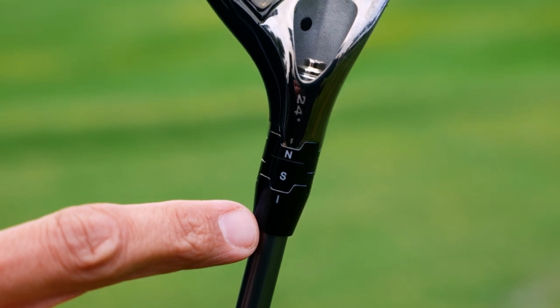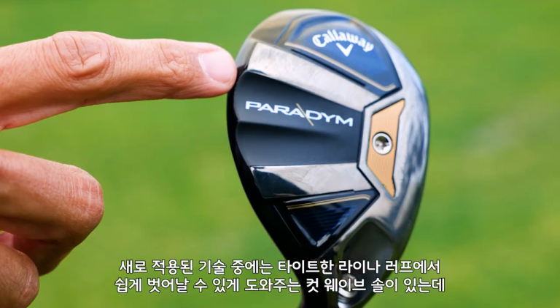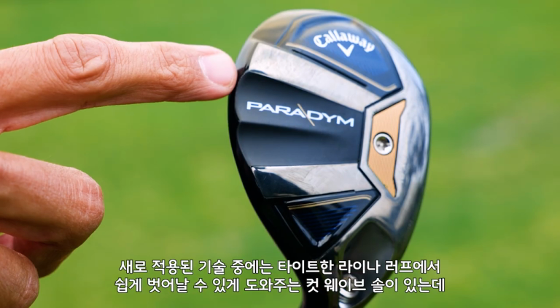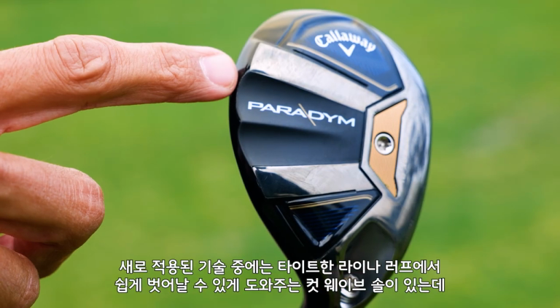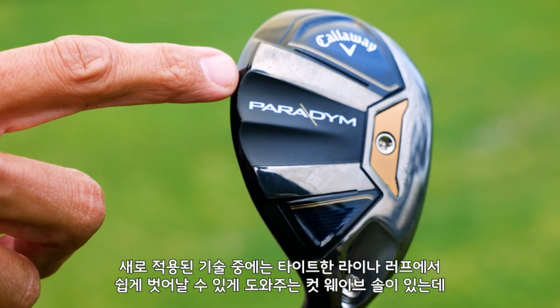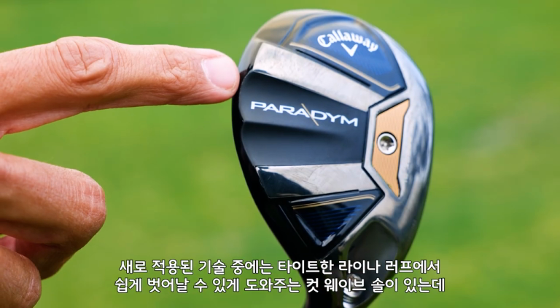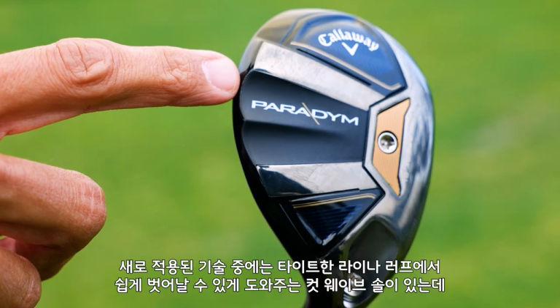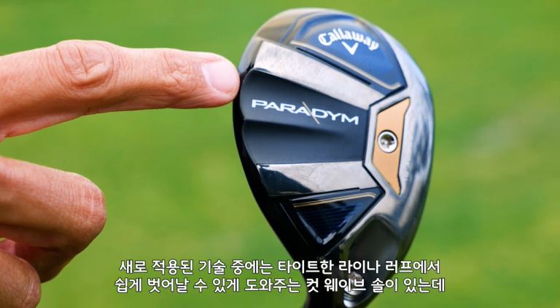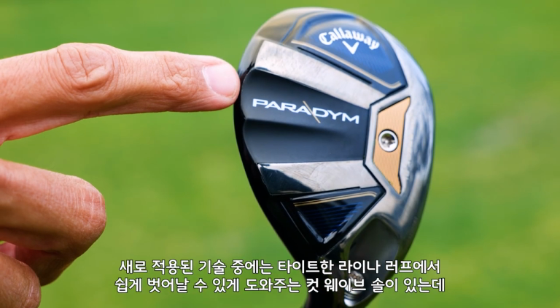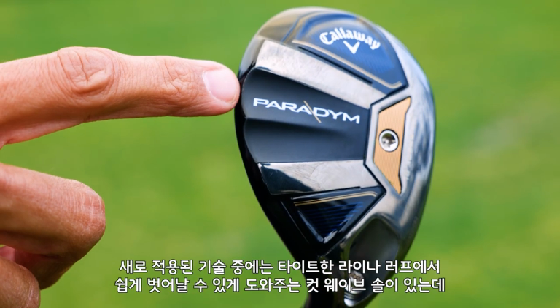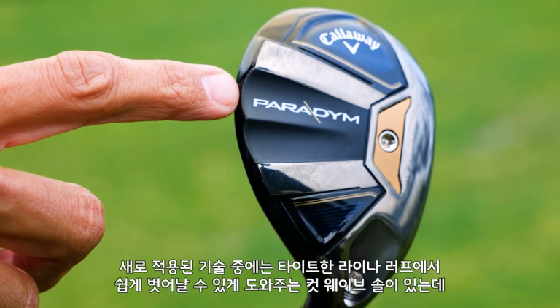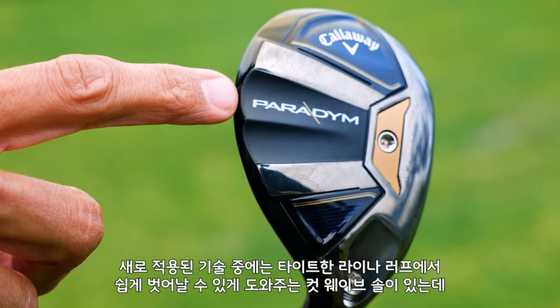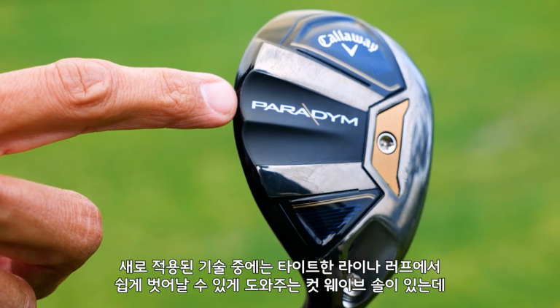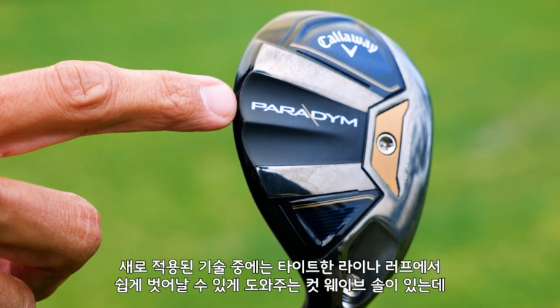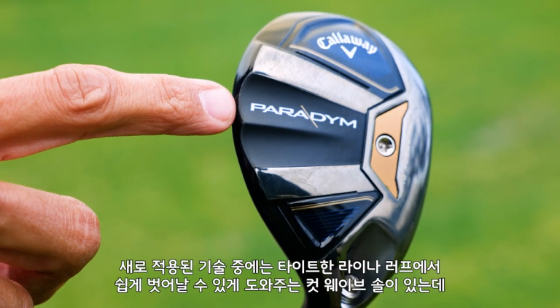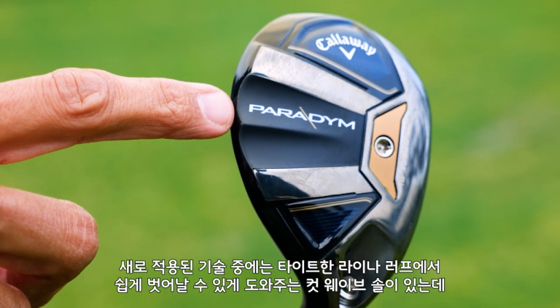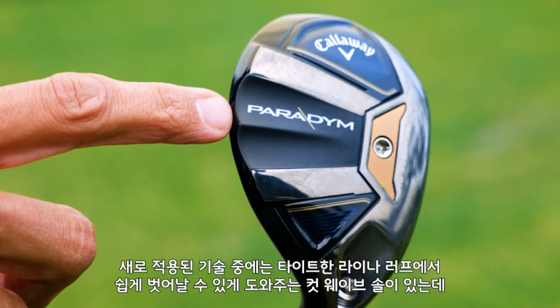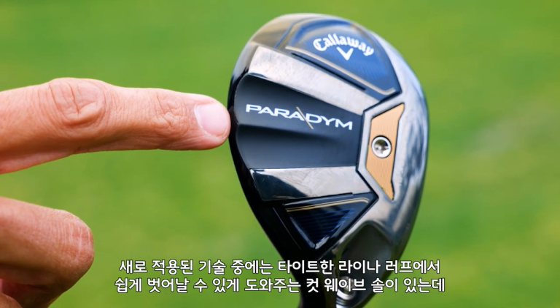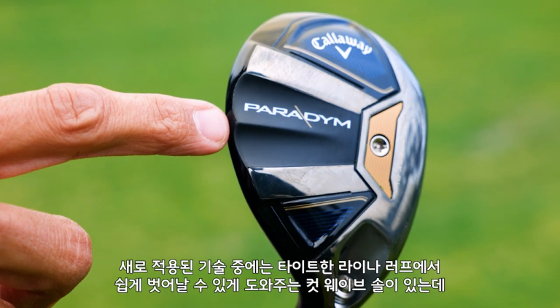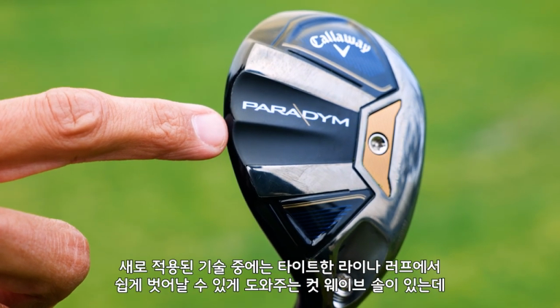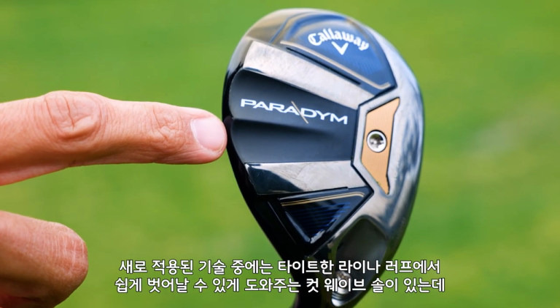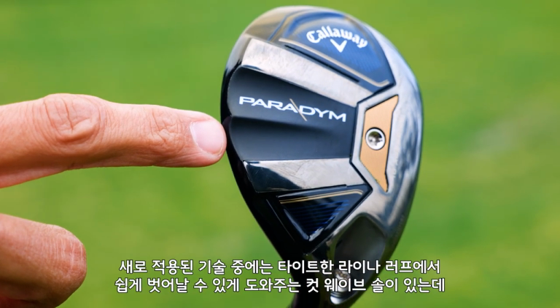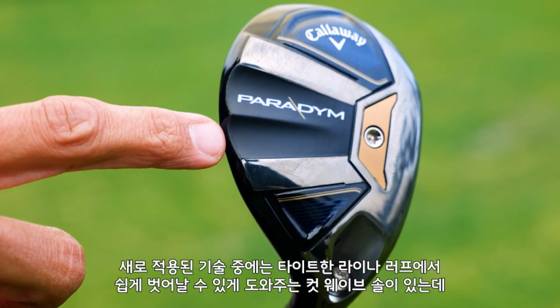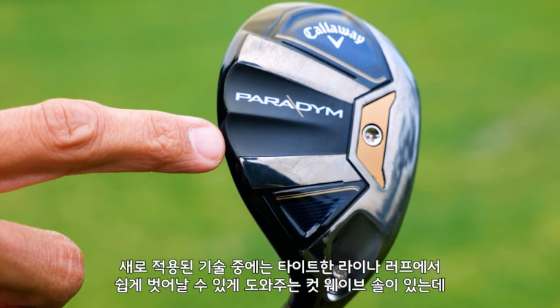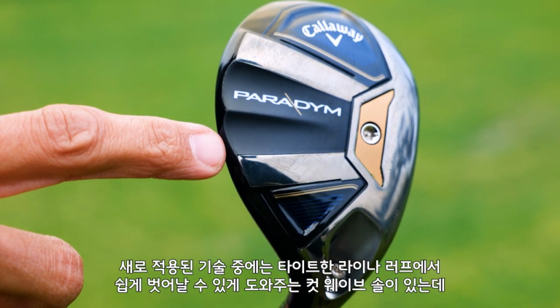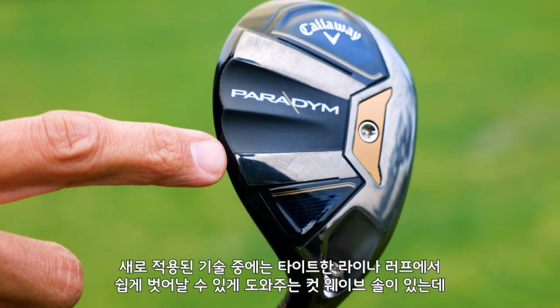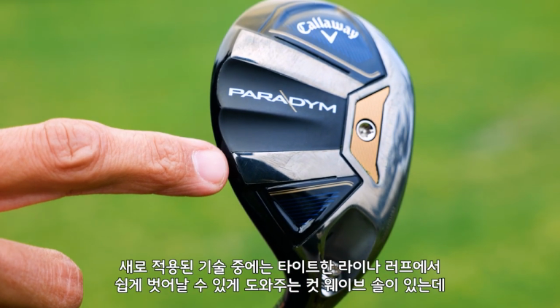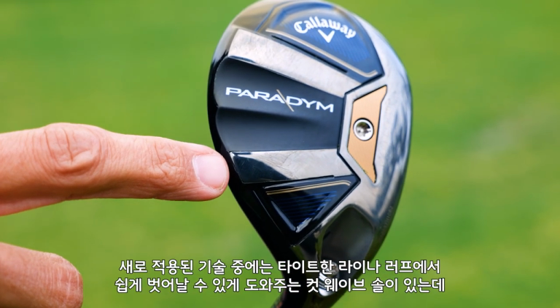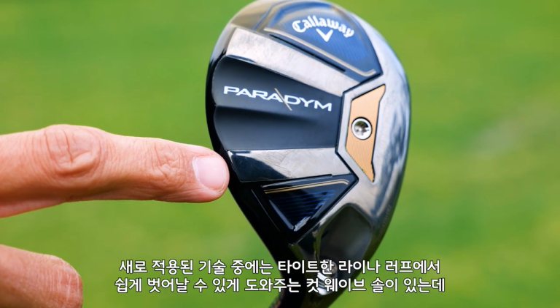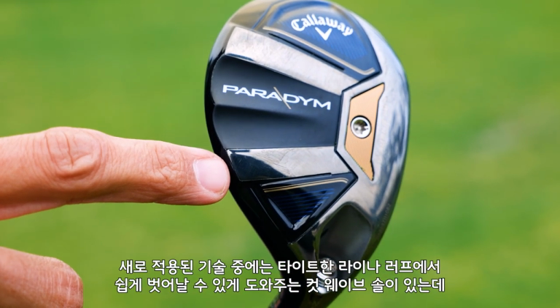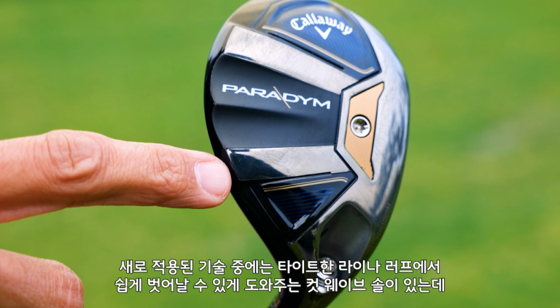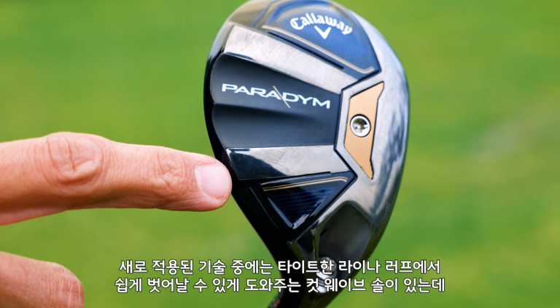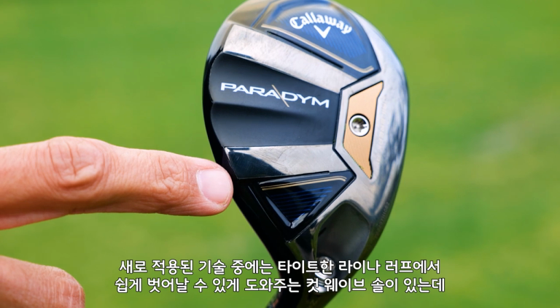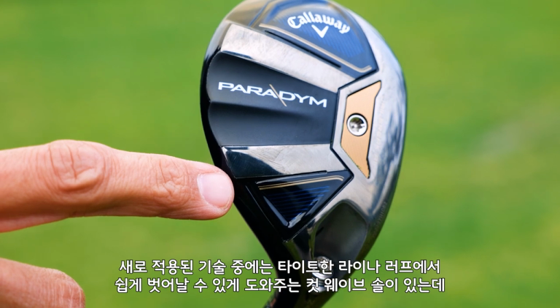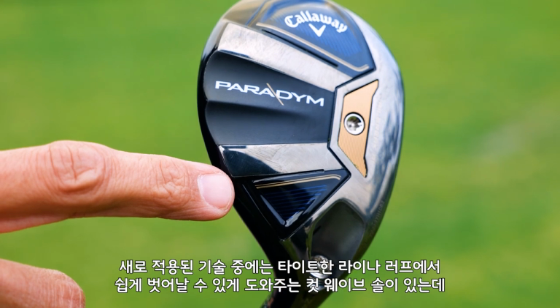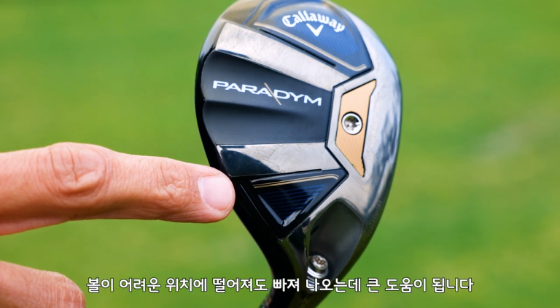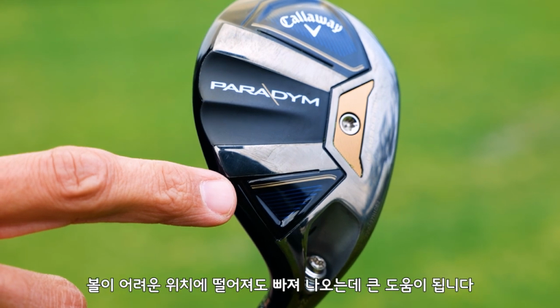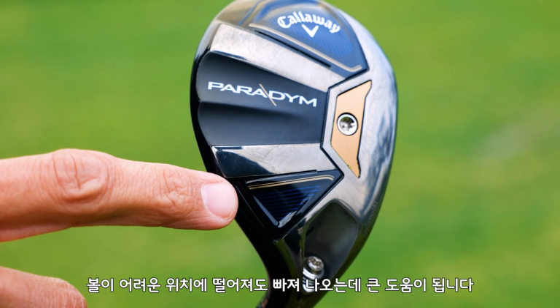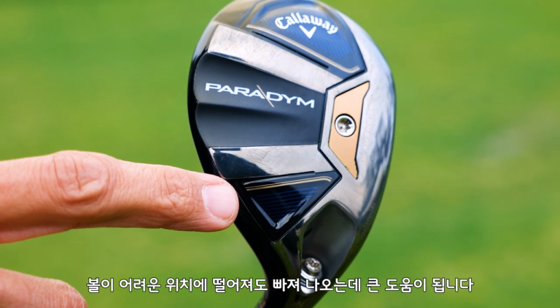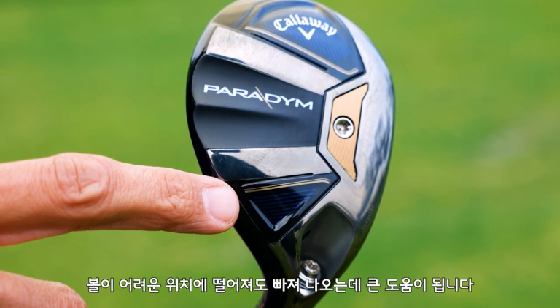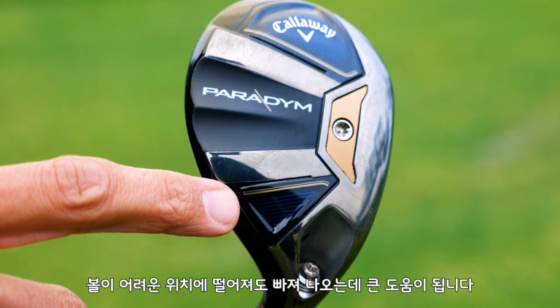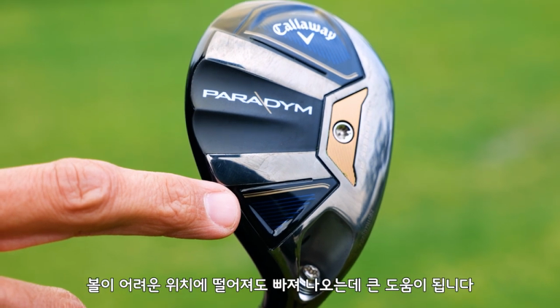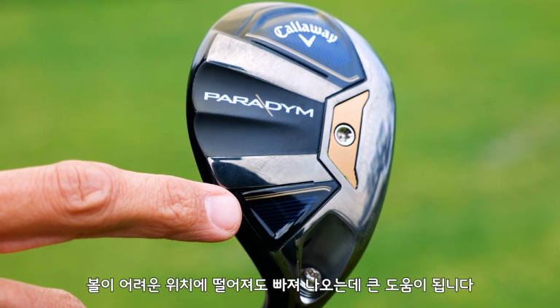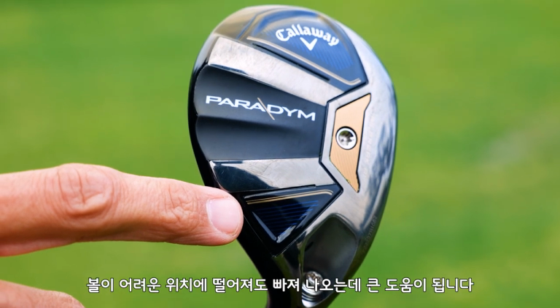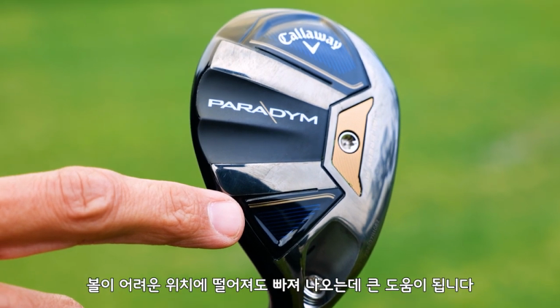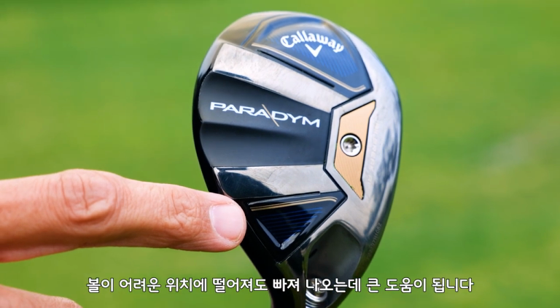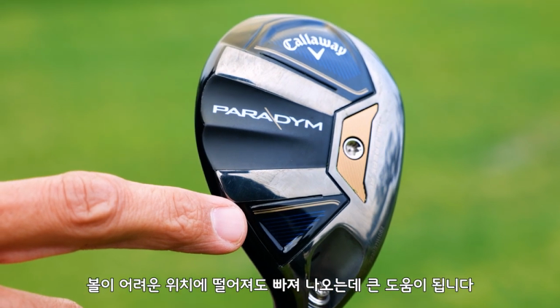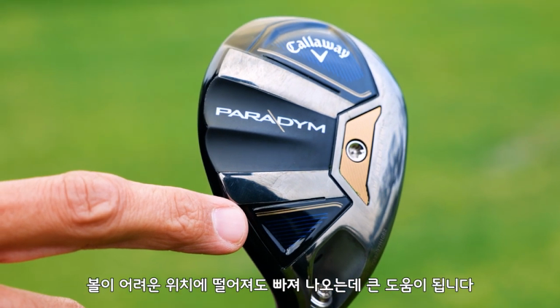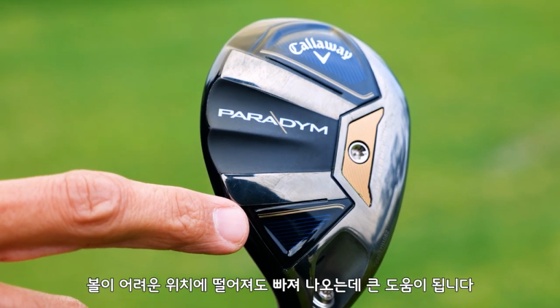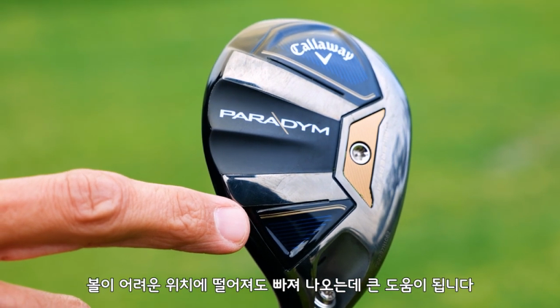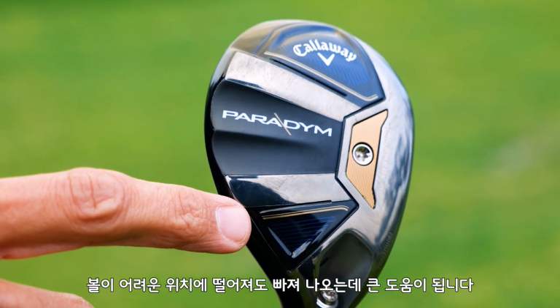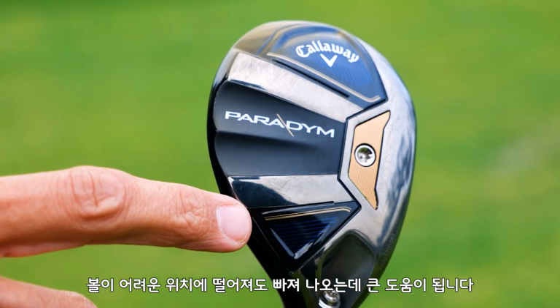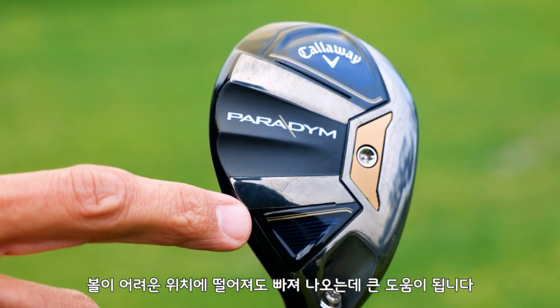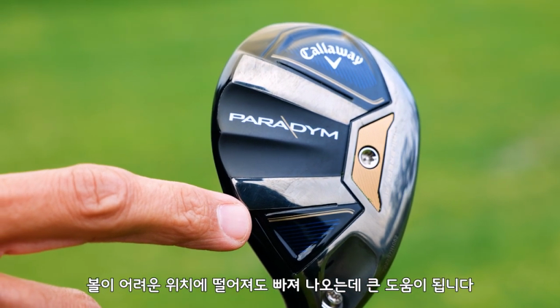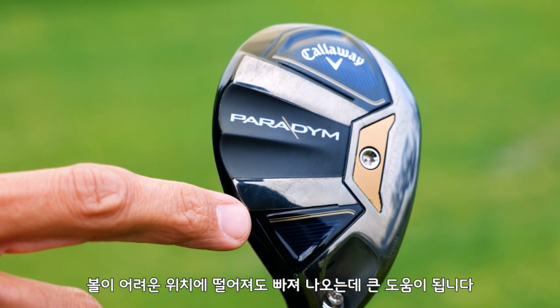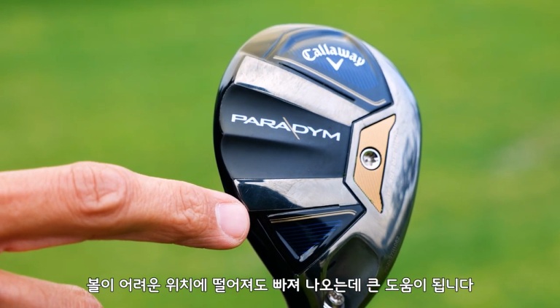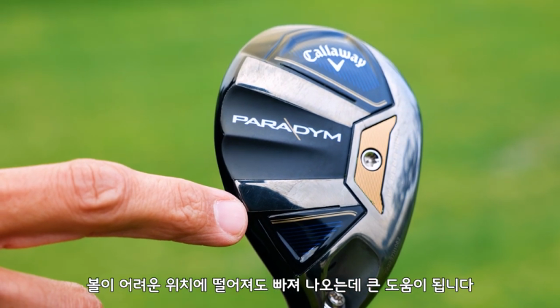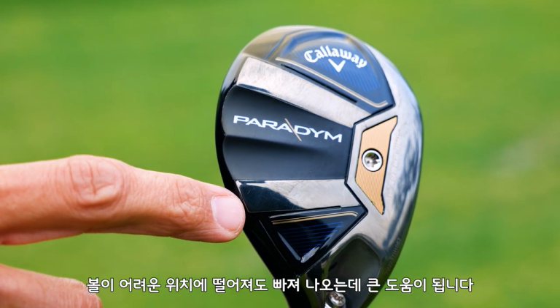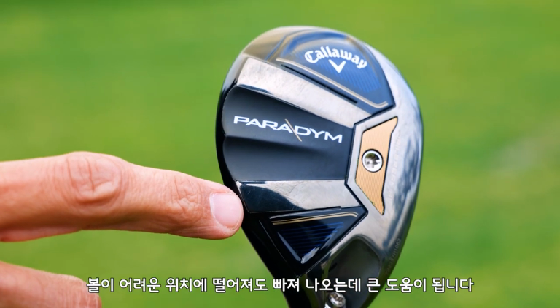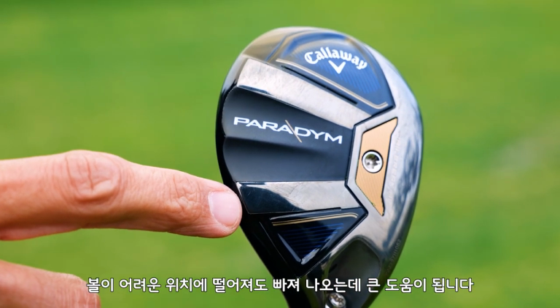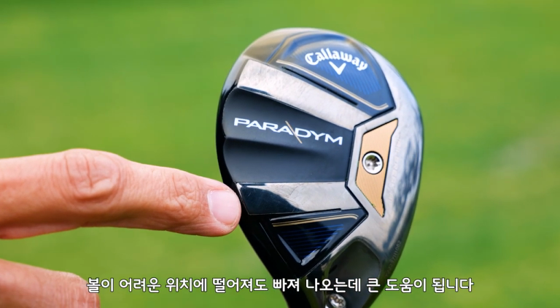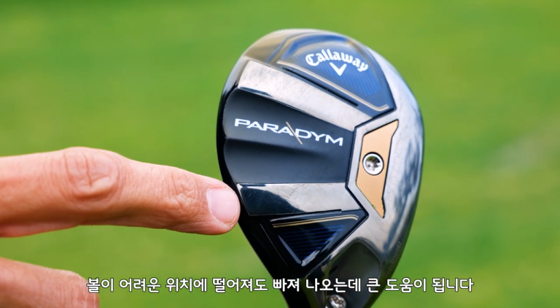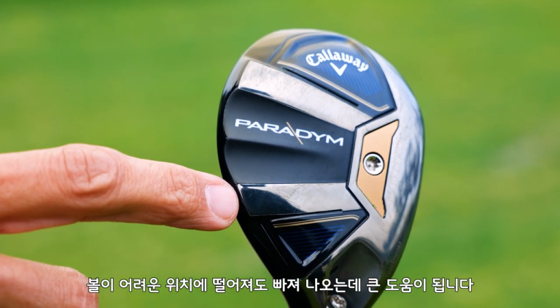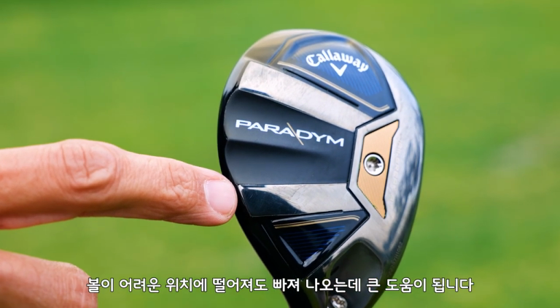Another new feature is the cut wave sole, which will help golfers get out of tight lies and rough. It adds one extra little feature that's going to help you get out of jail.